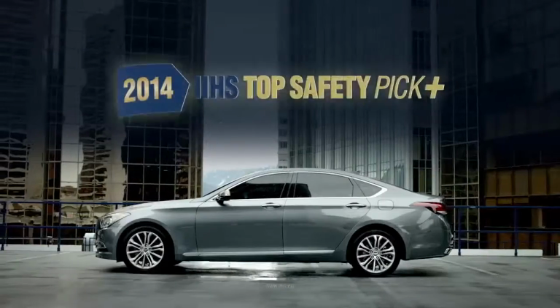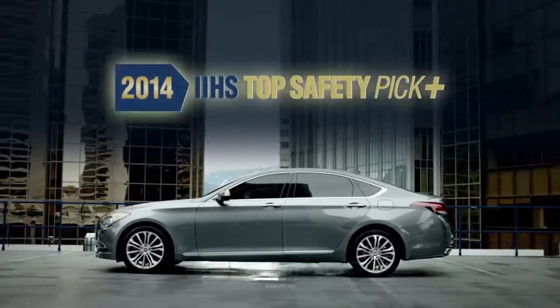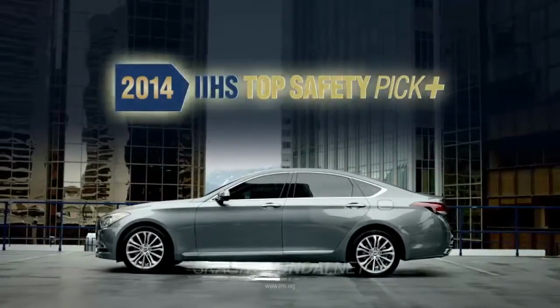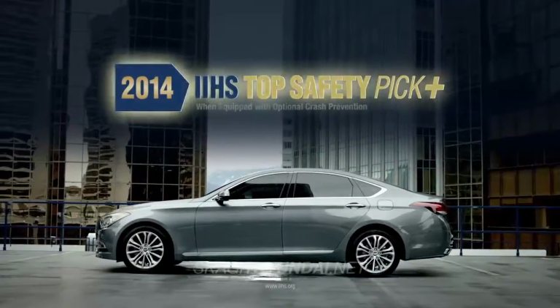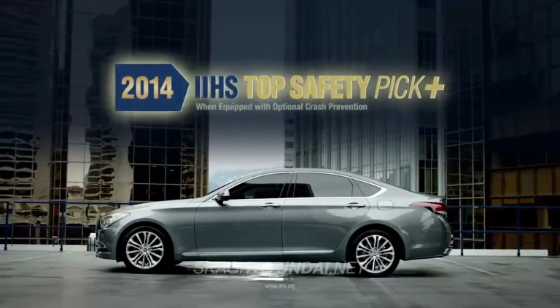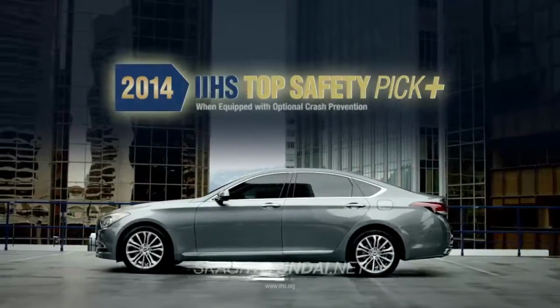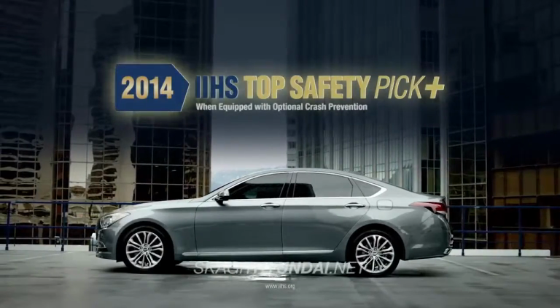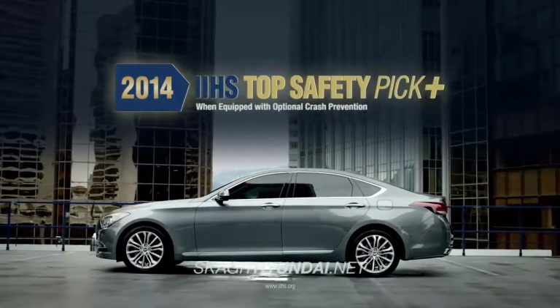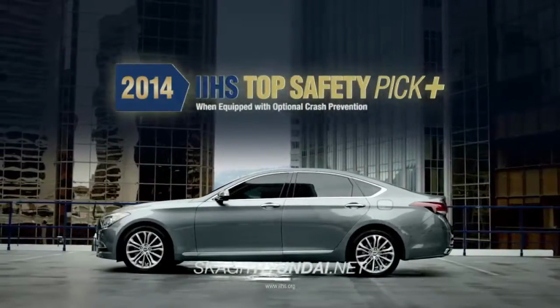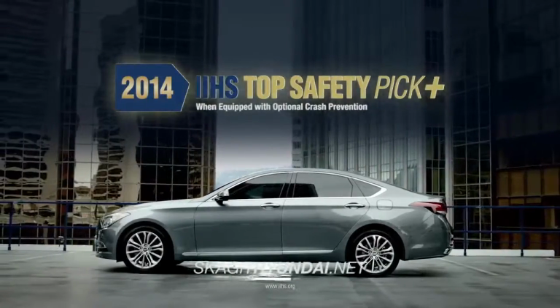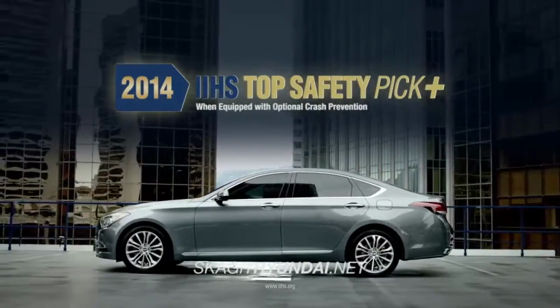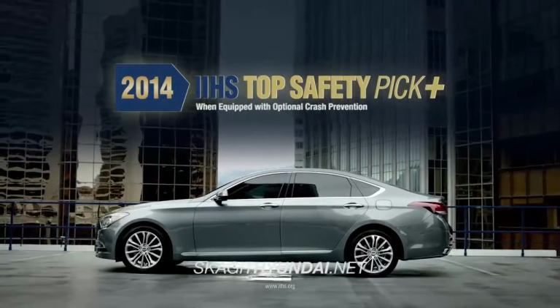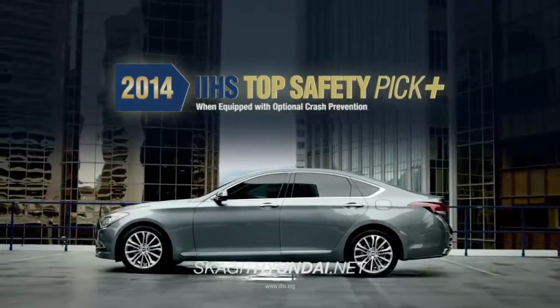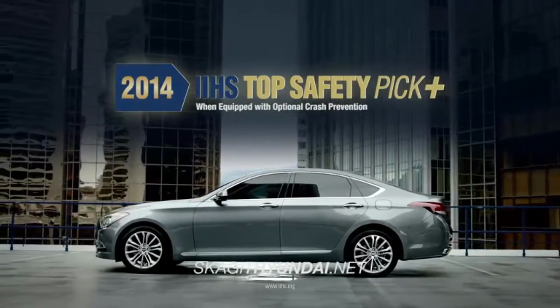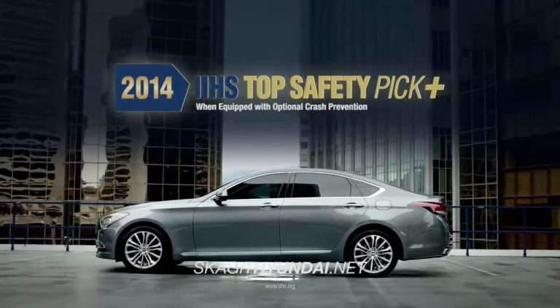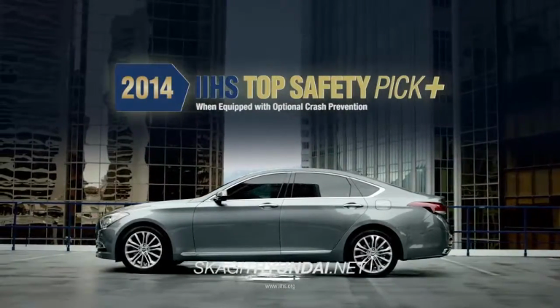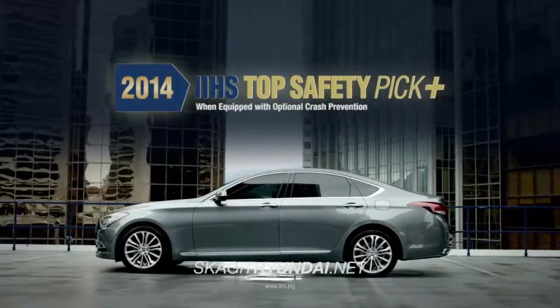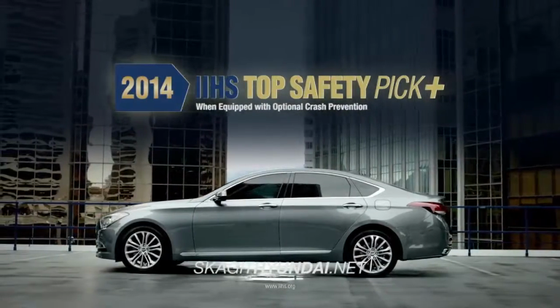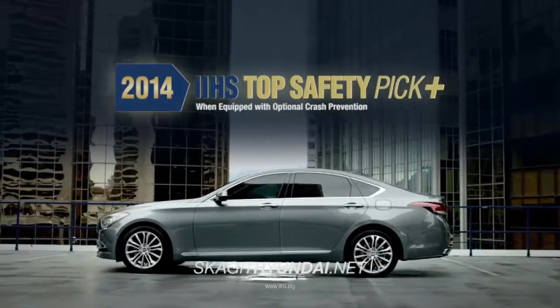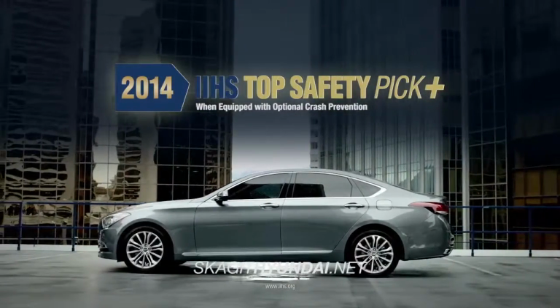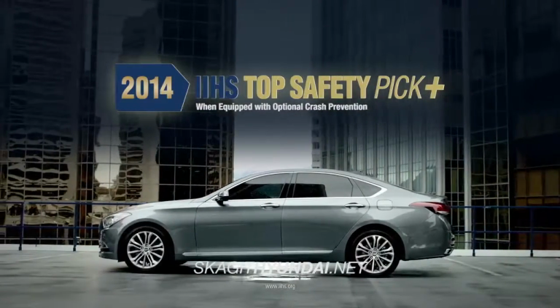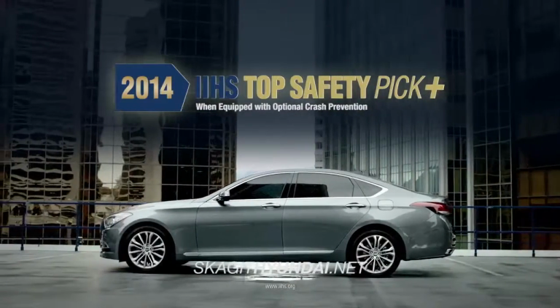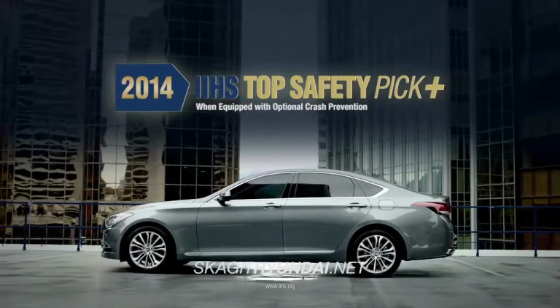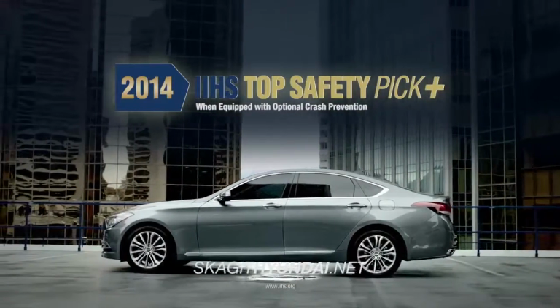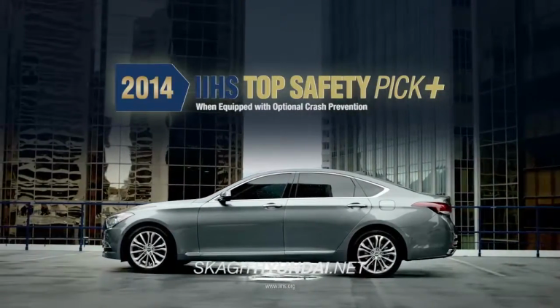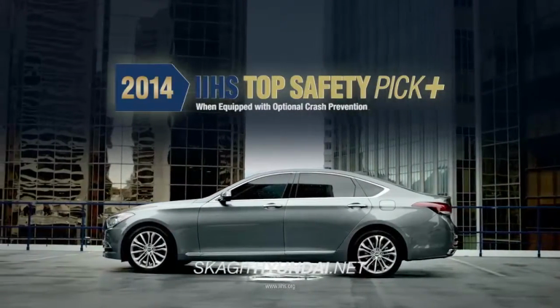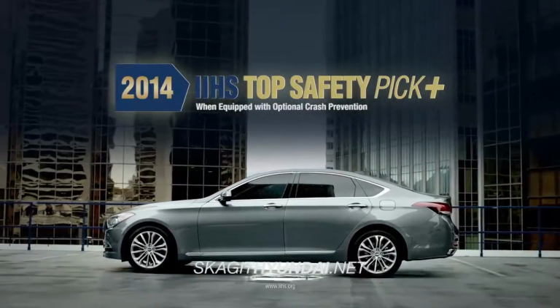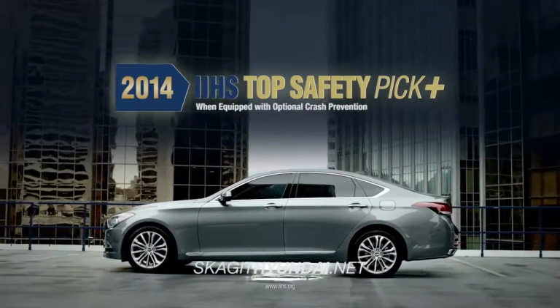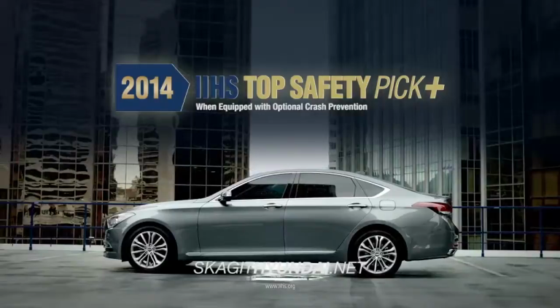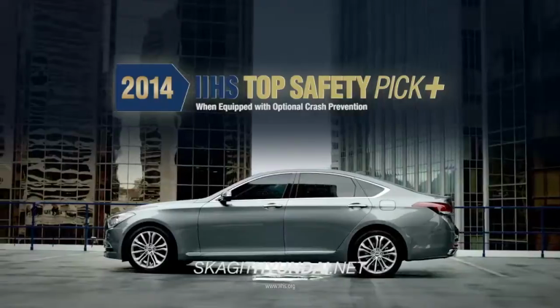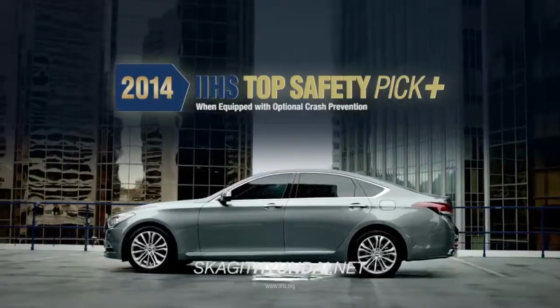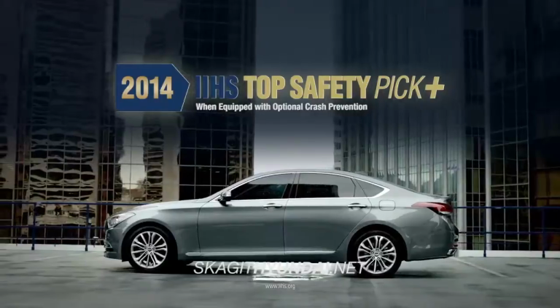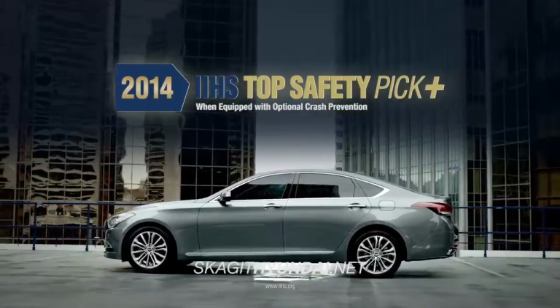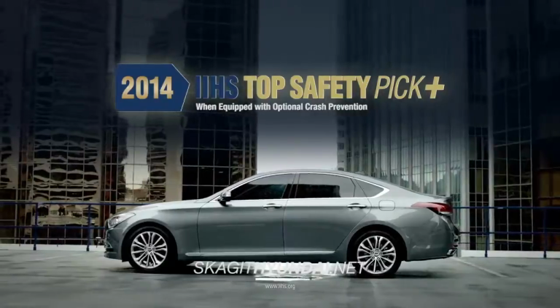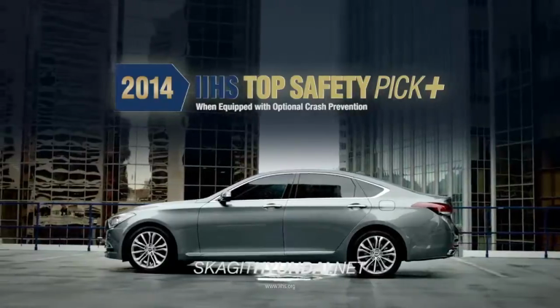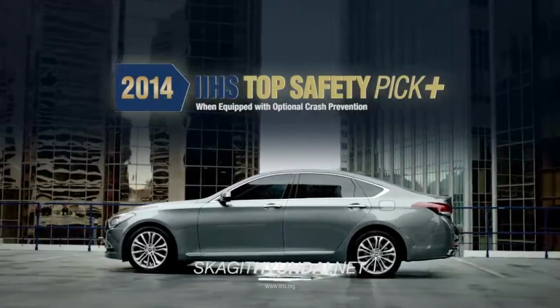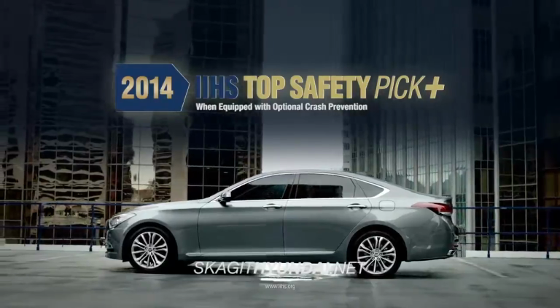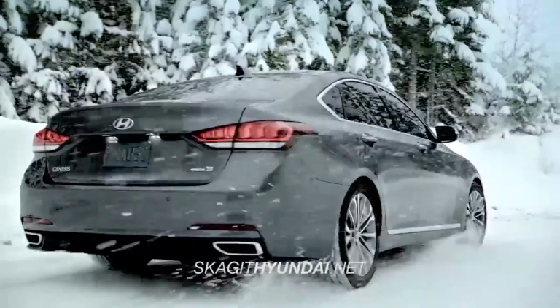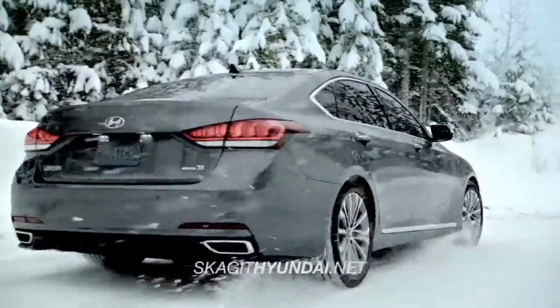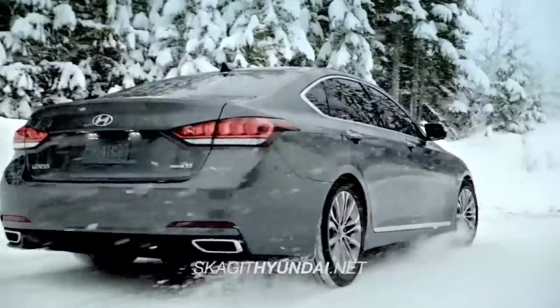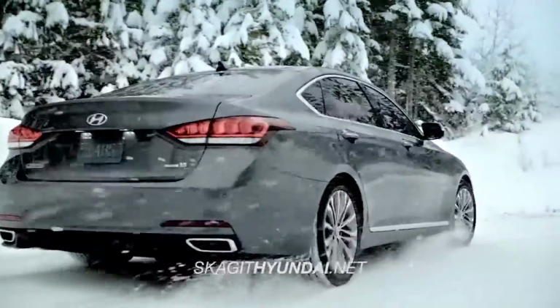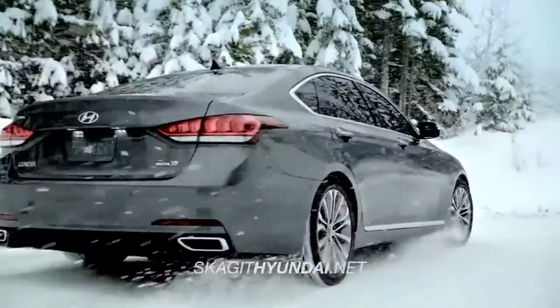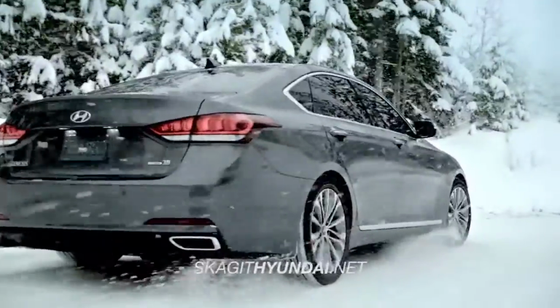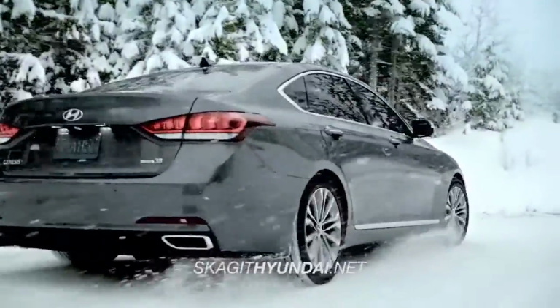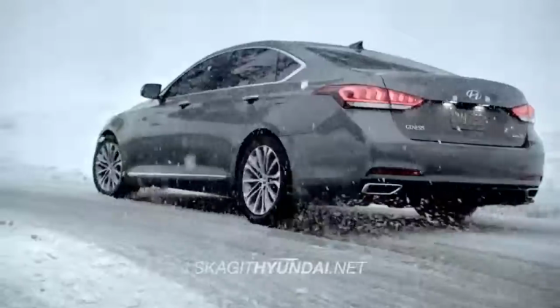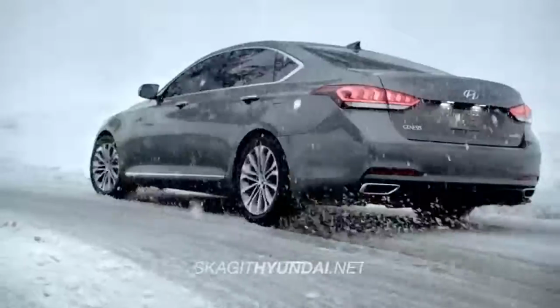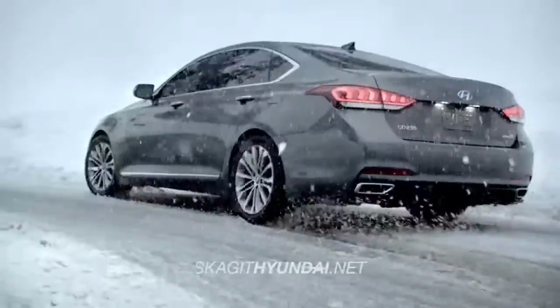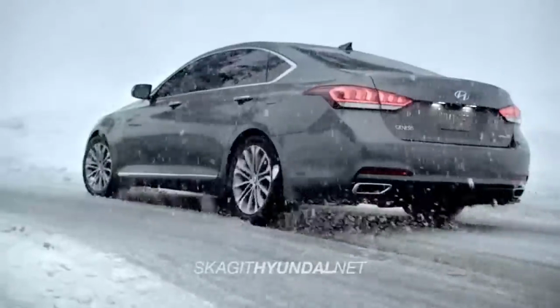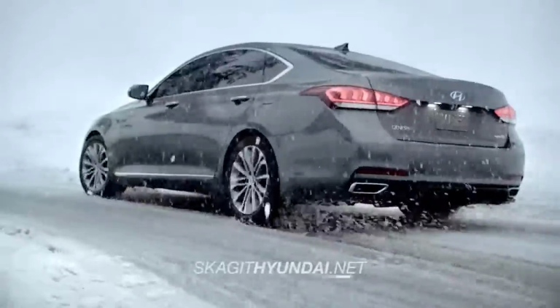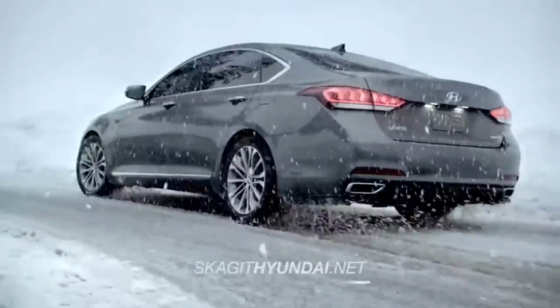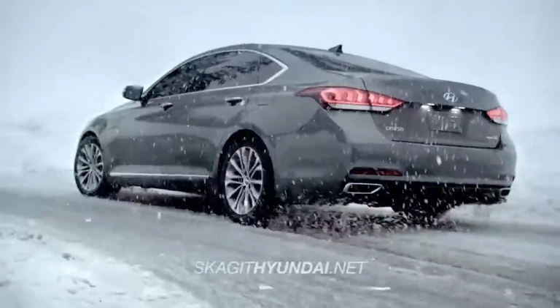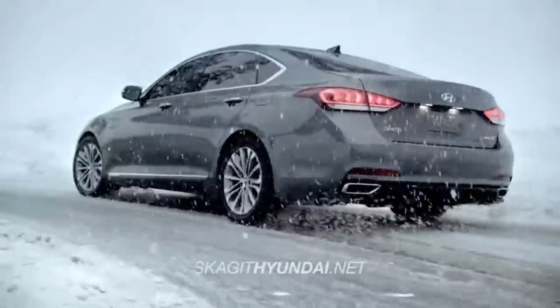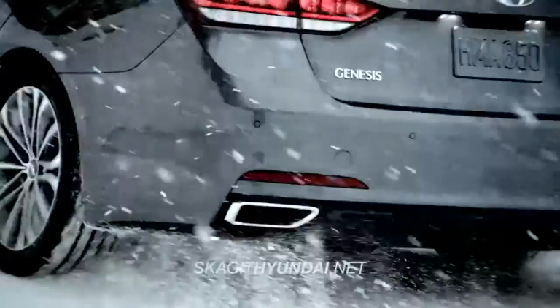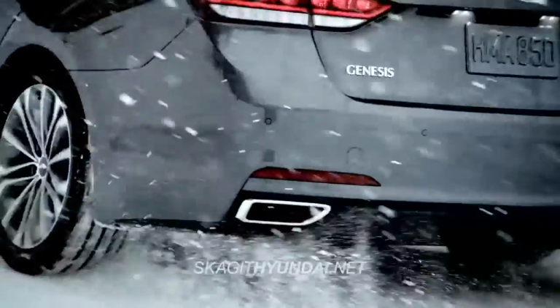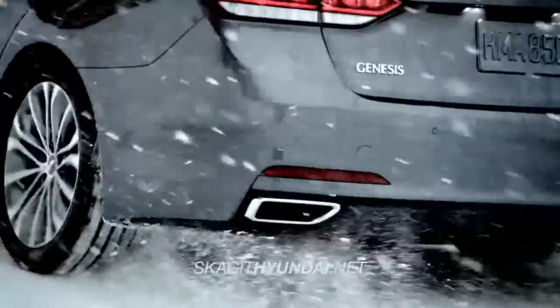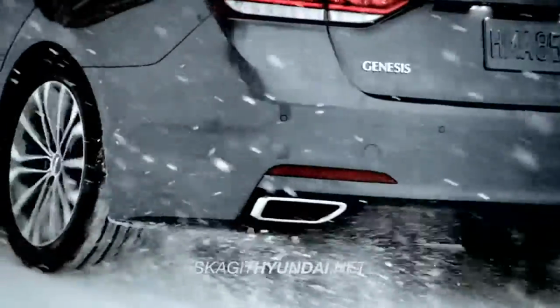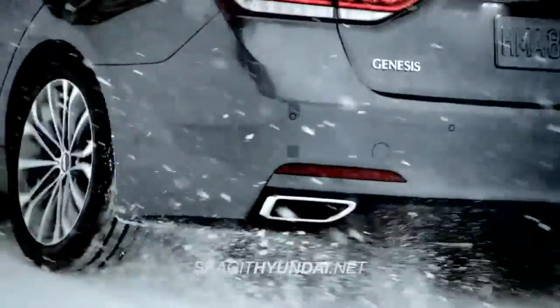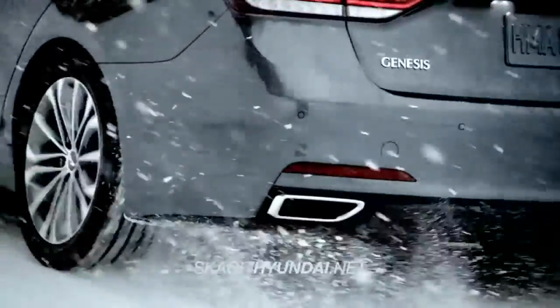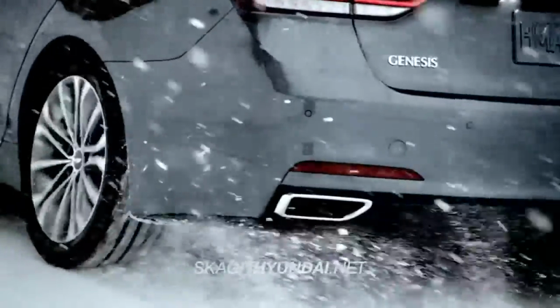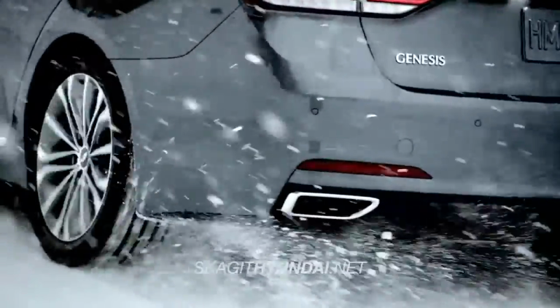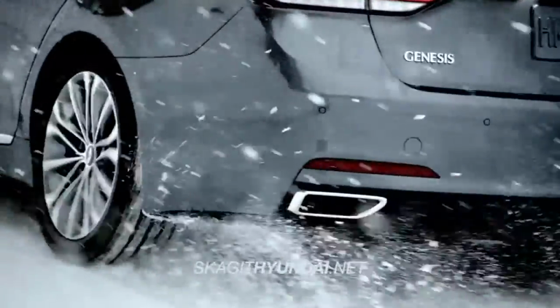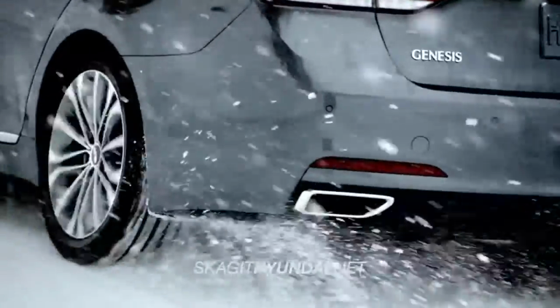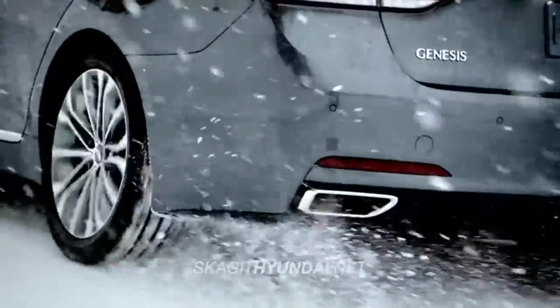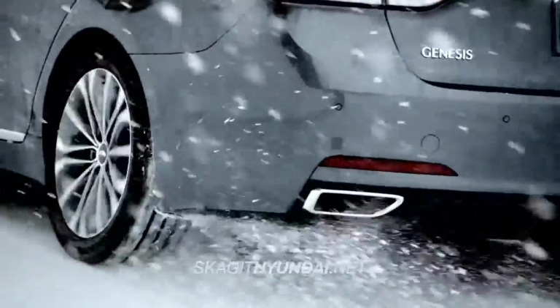As a 2014 IIHS Top Safety Pick Plus, the Genesis sets the benchmark in safety for its class.